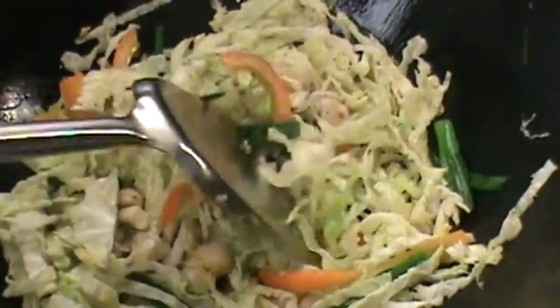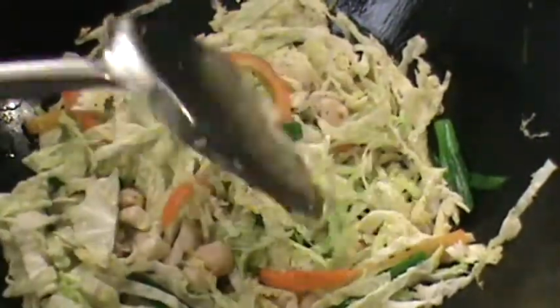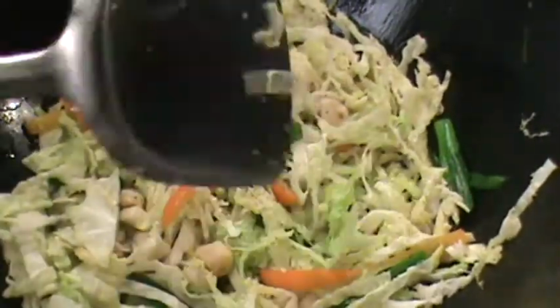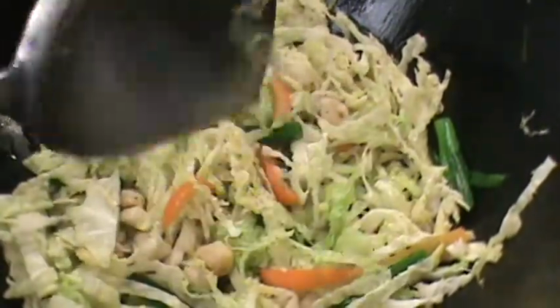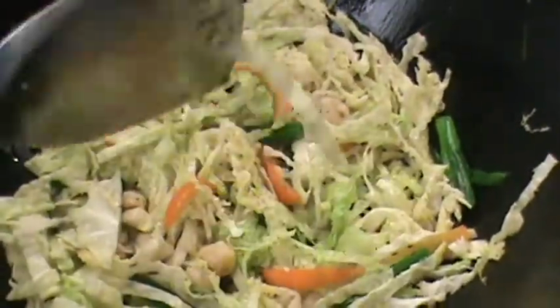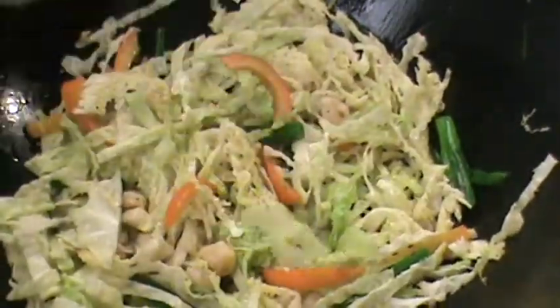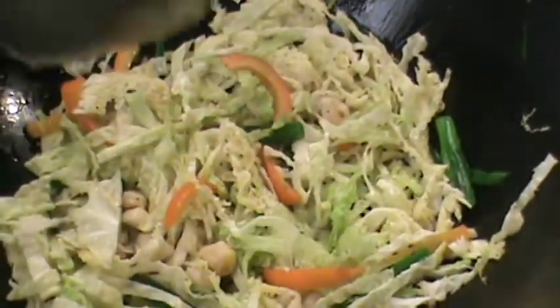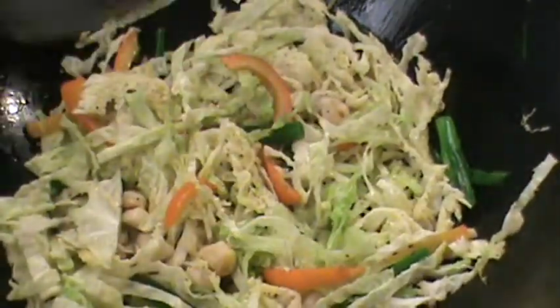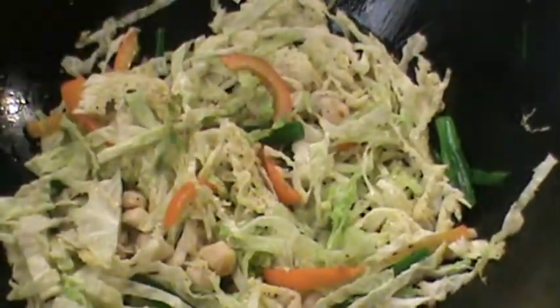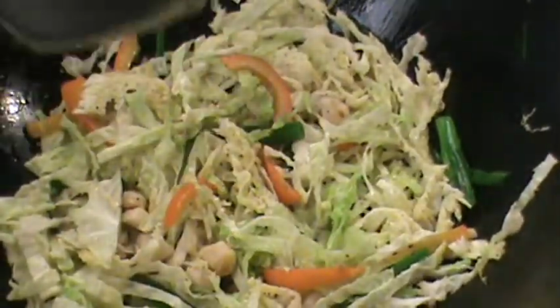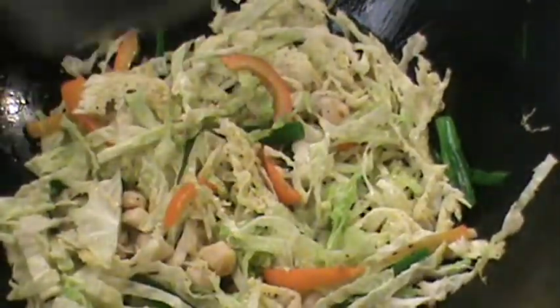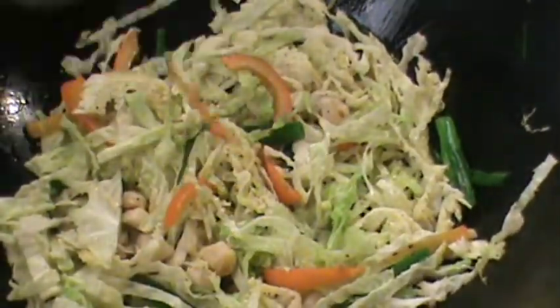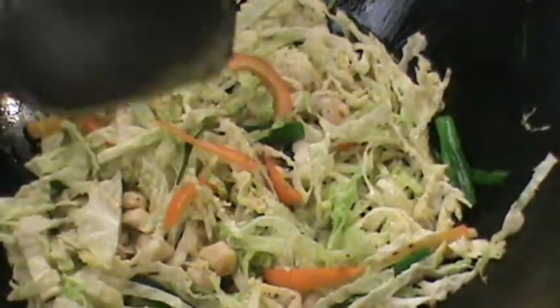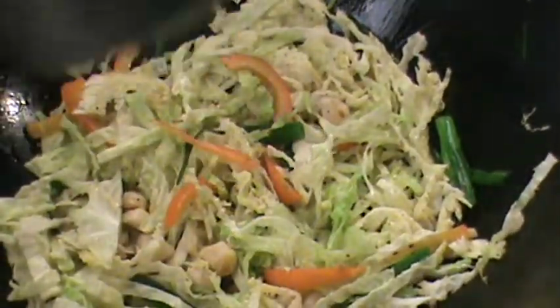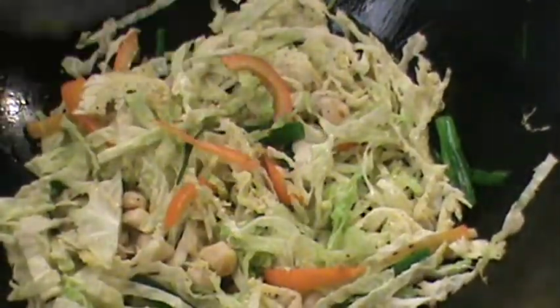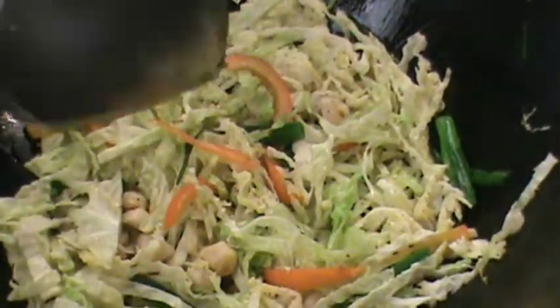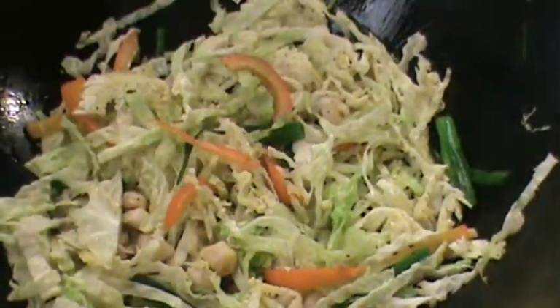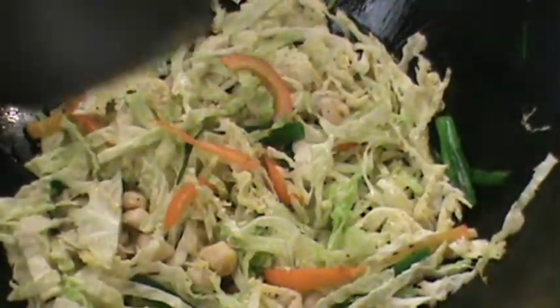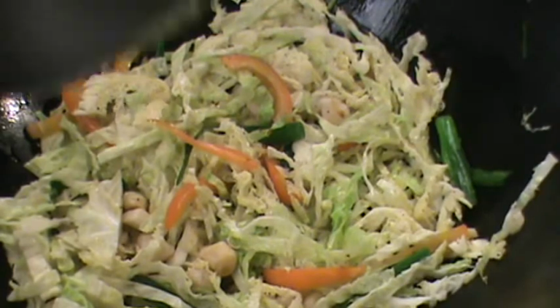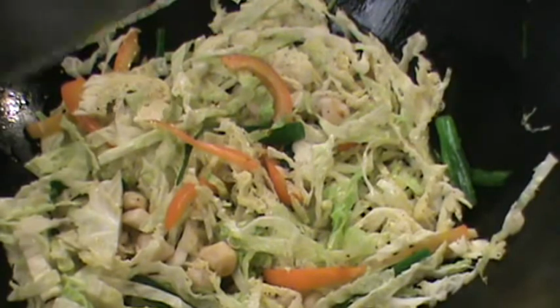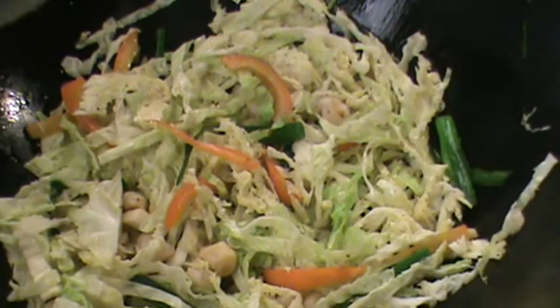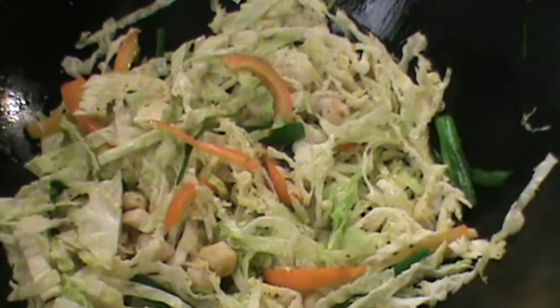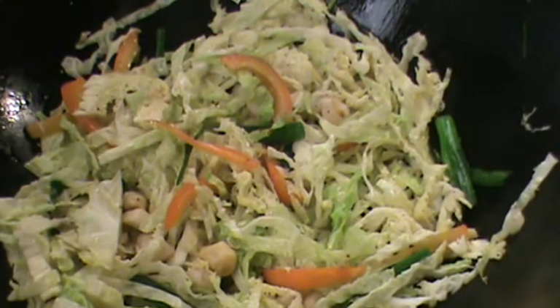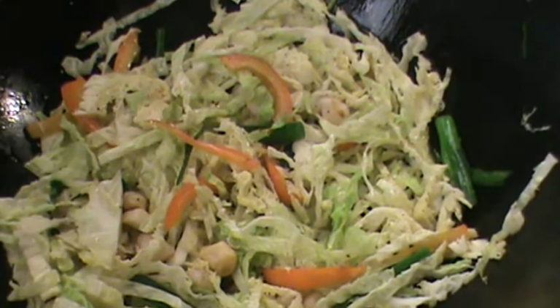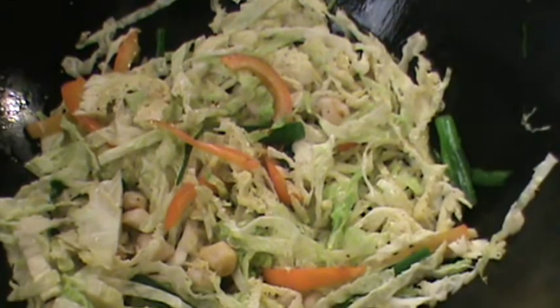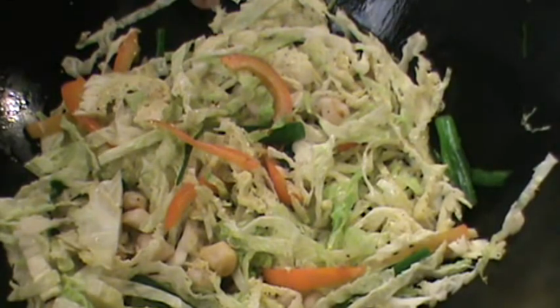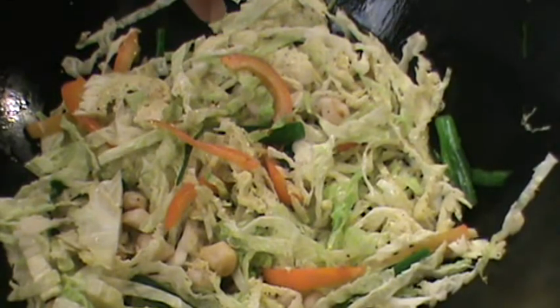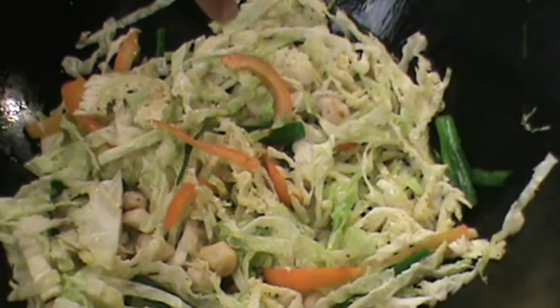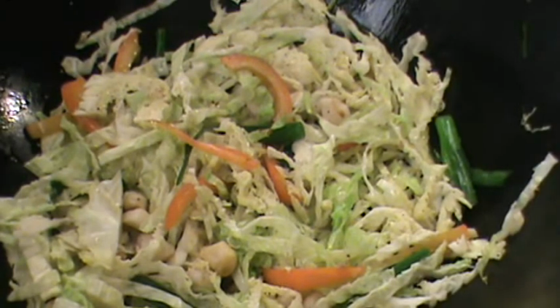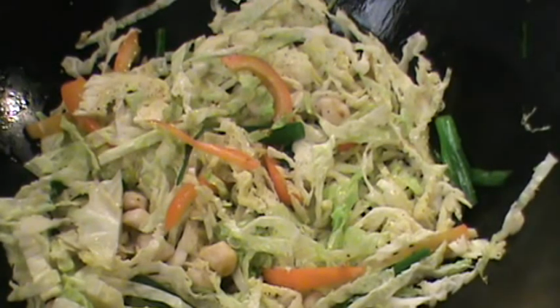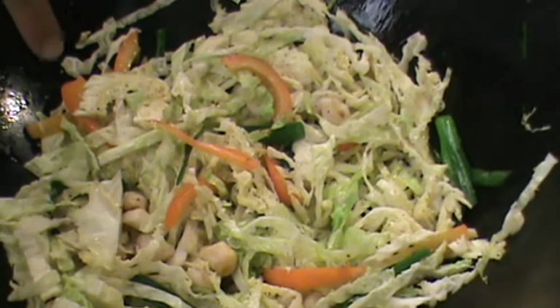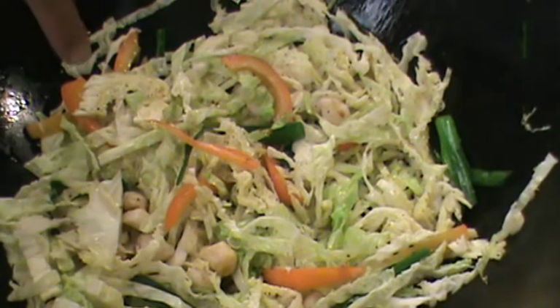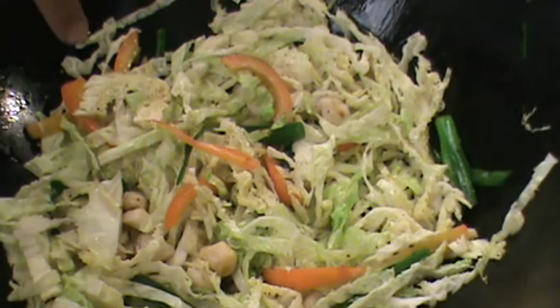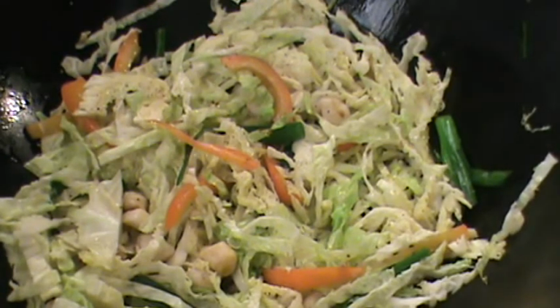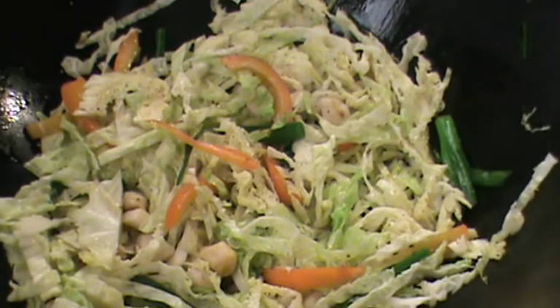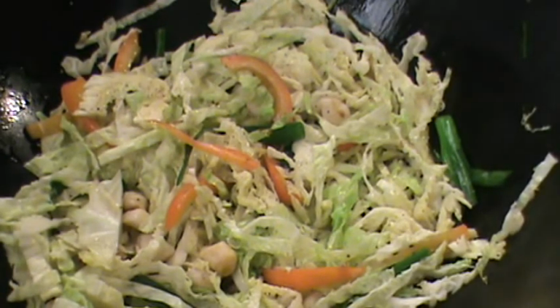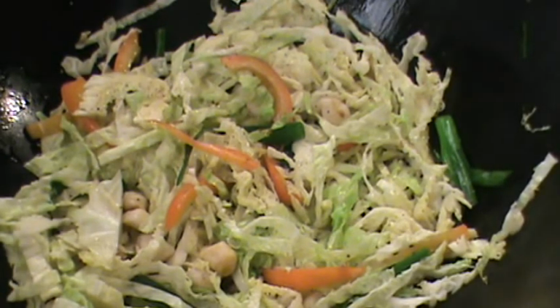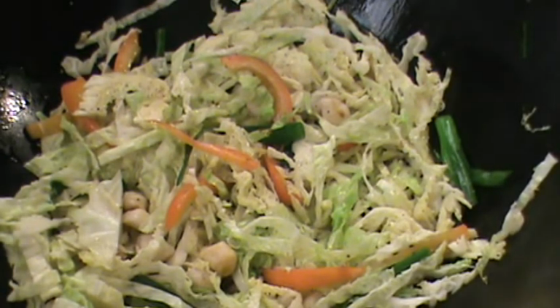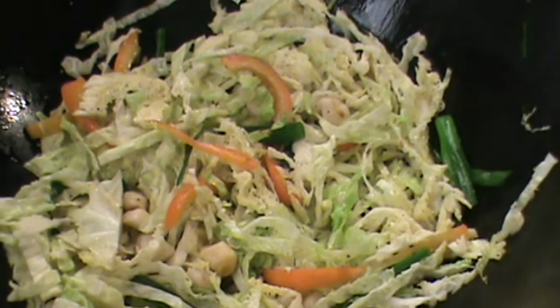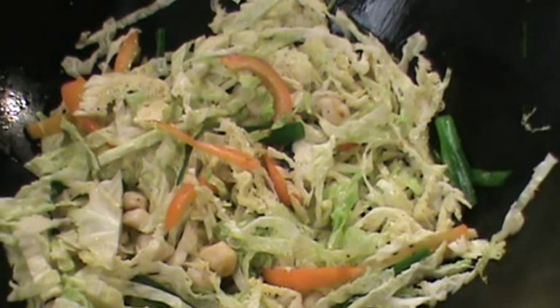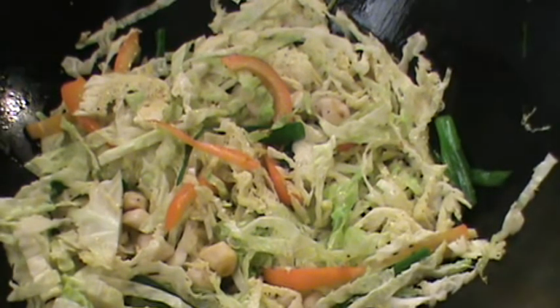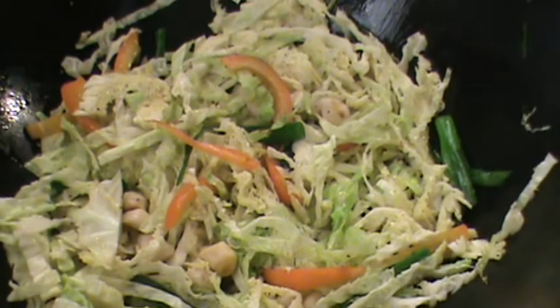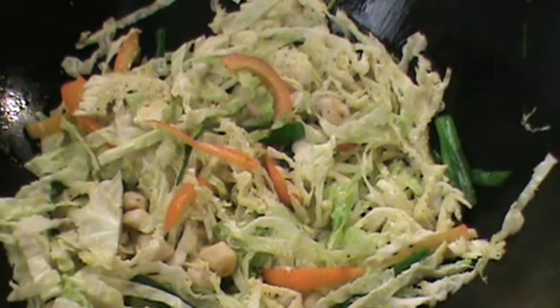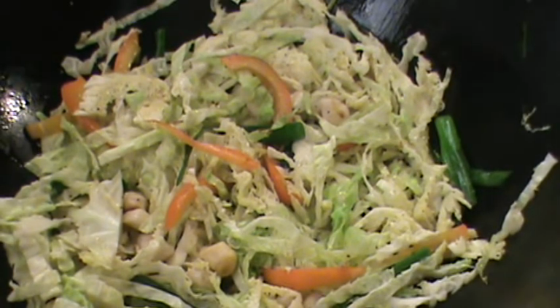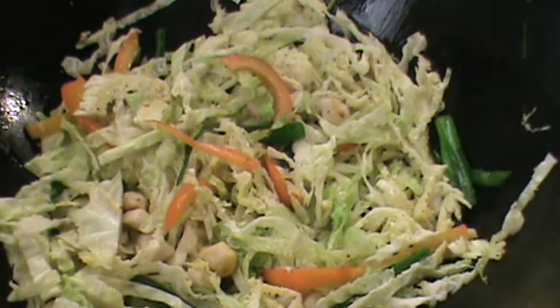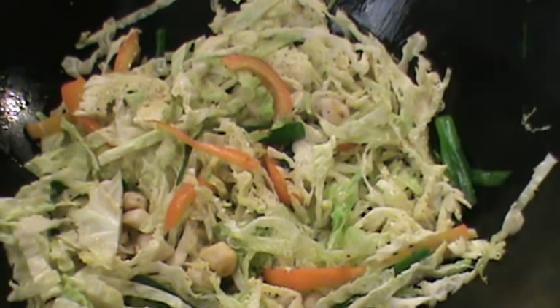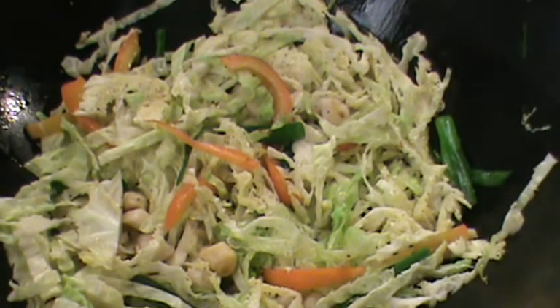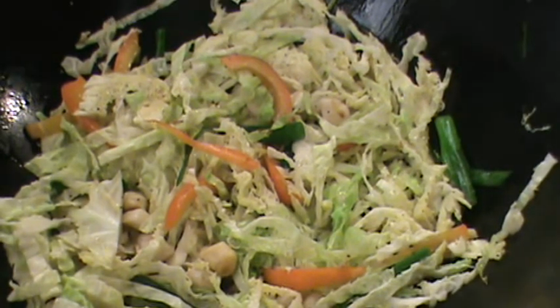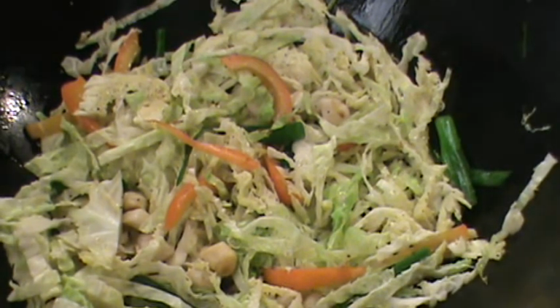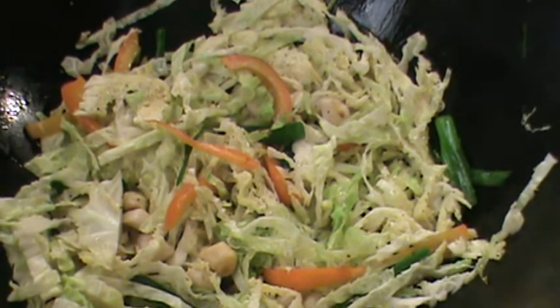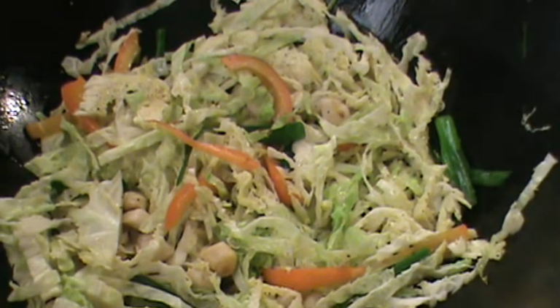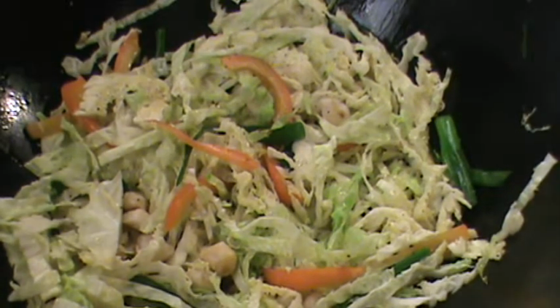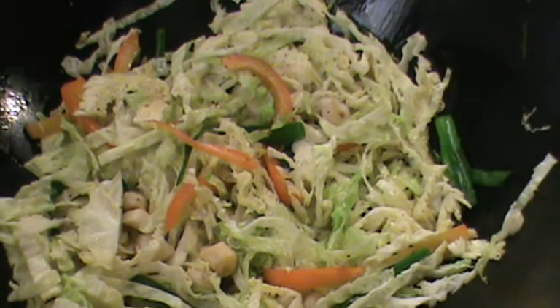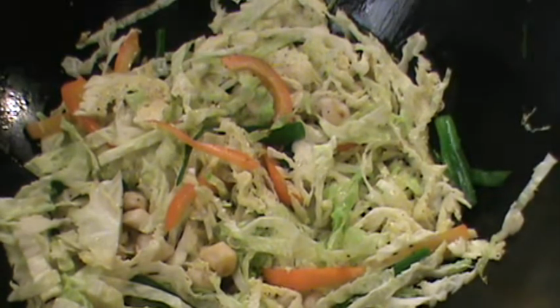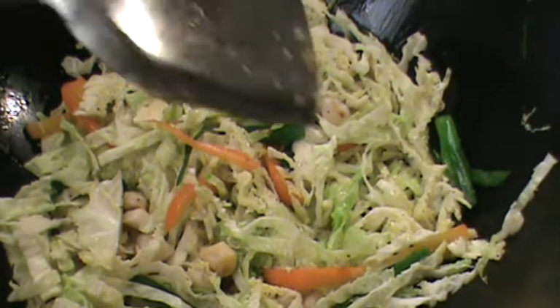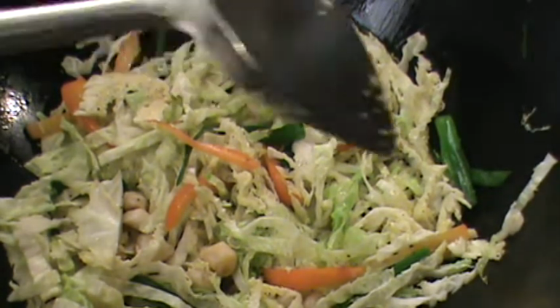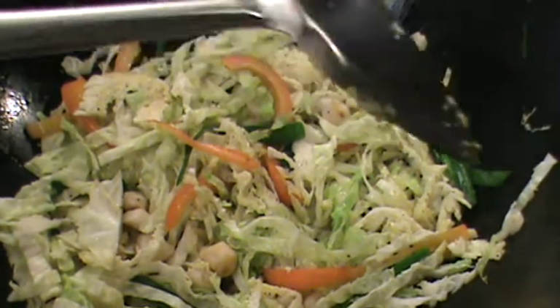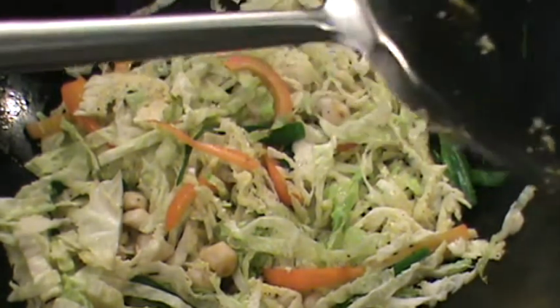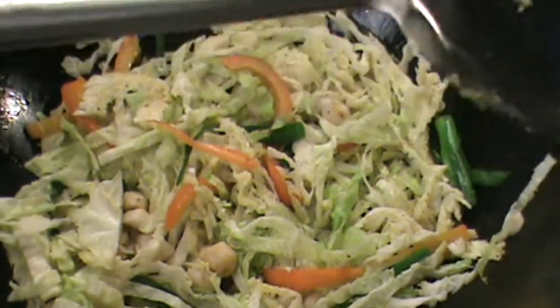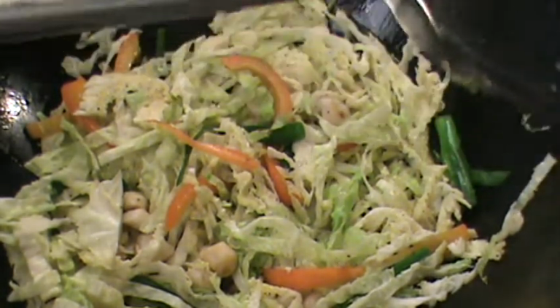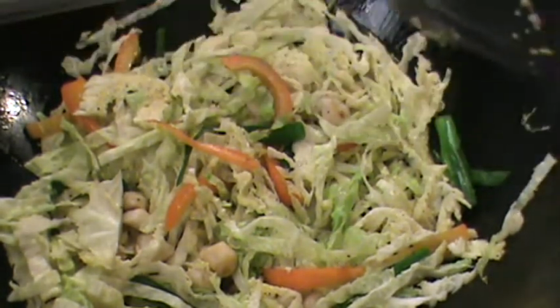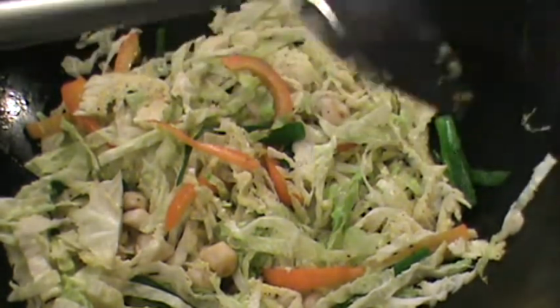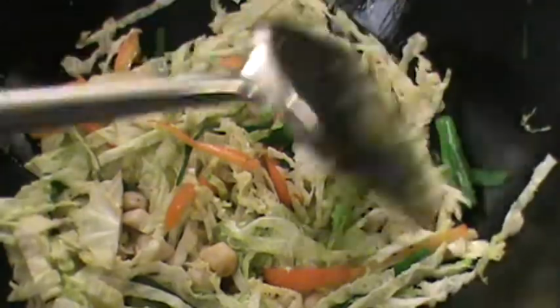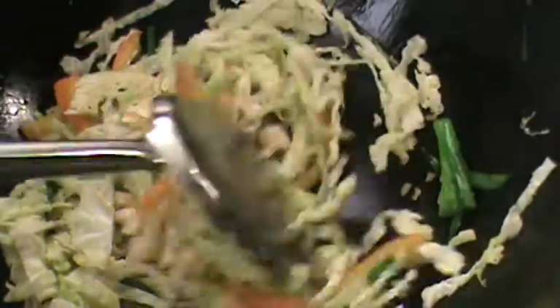I don't need to add sugar. You know why? Because the bell peppers and the cabbage actually have sweetness, plus the scallop gives you a nice flavor.